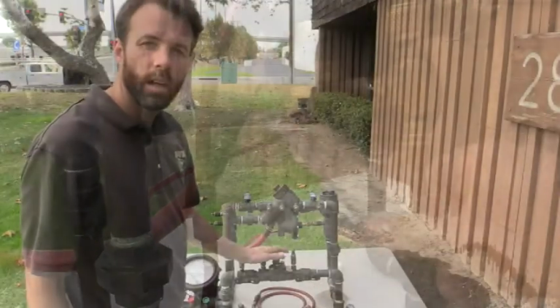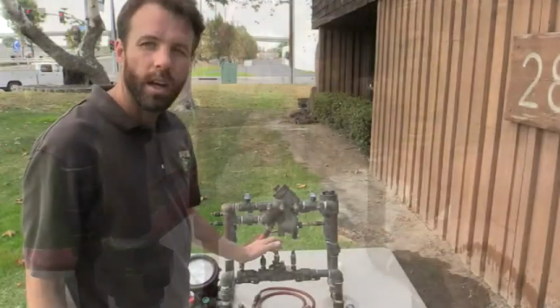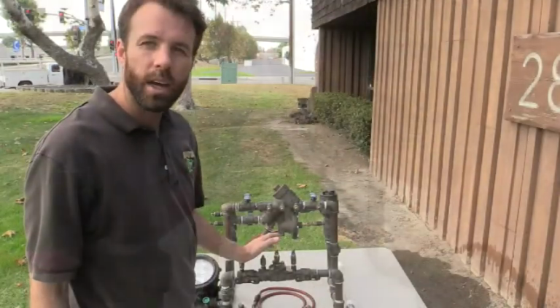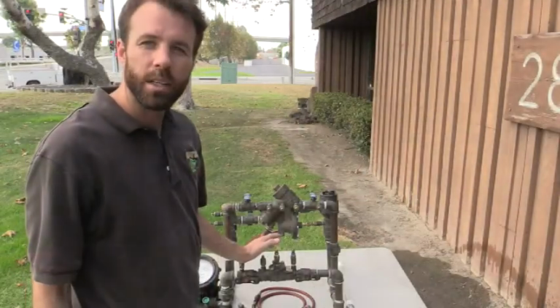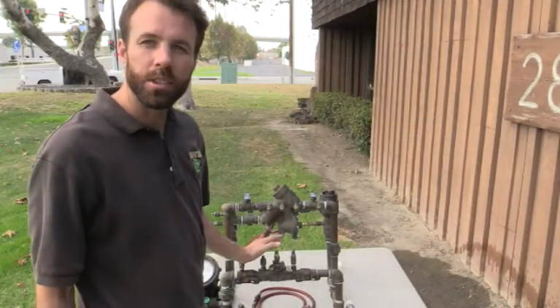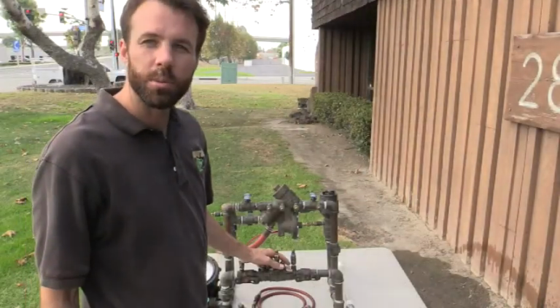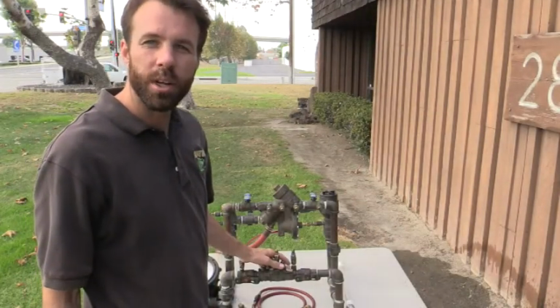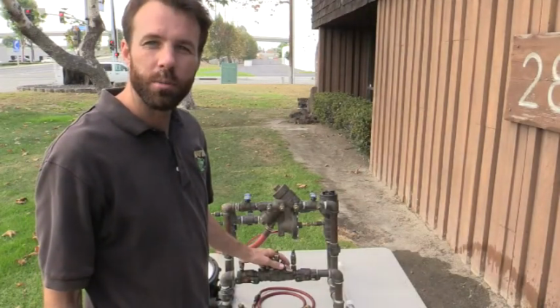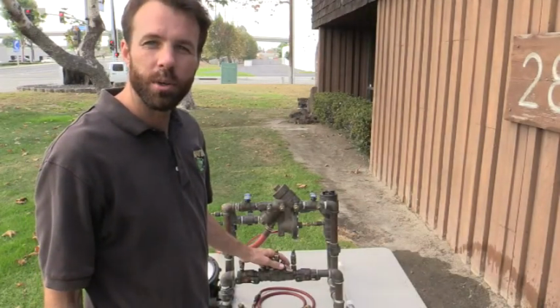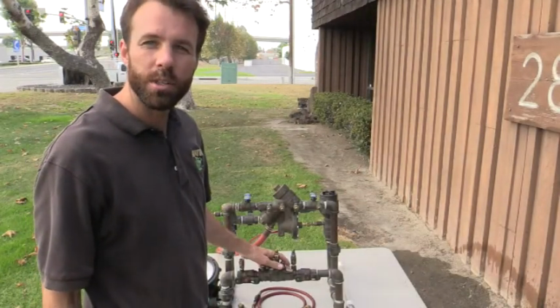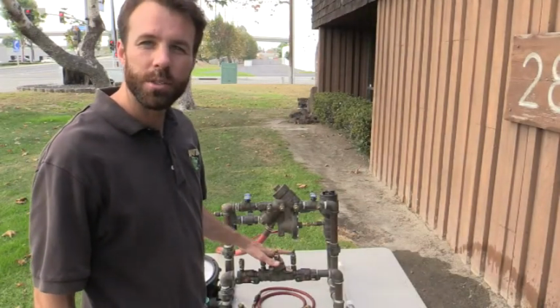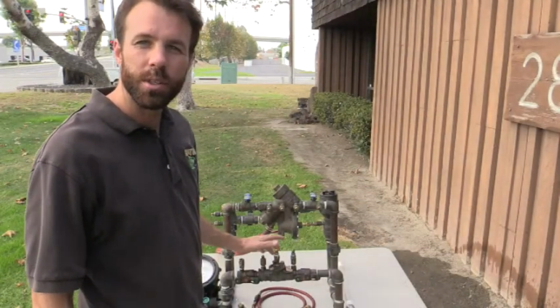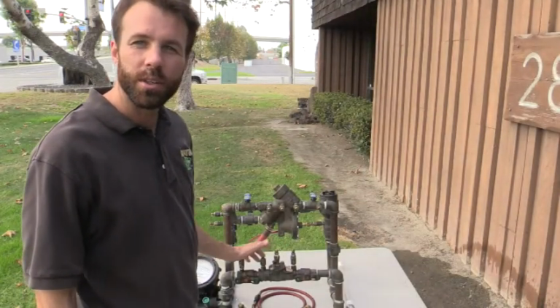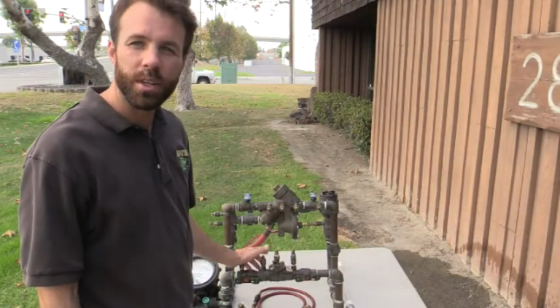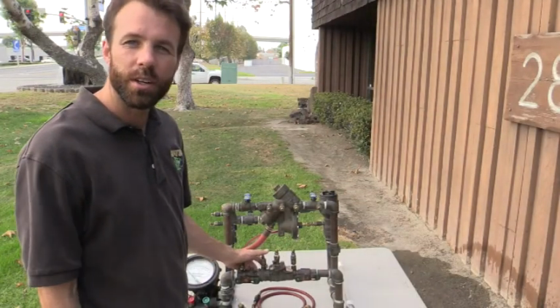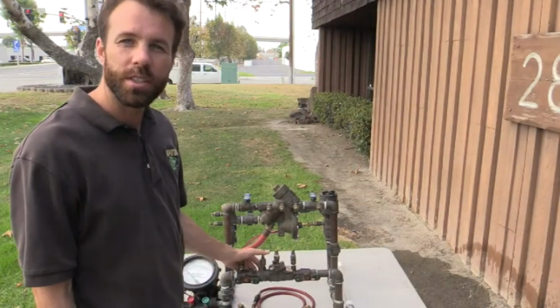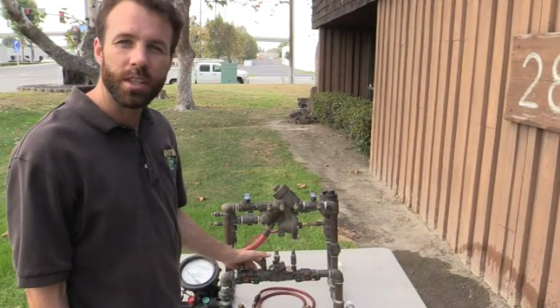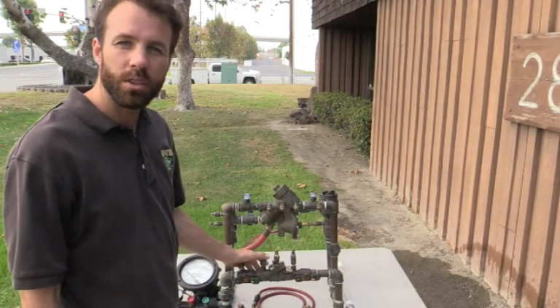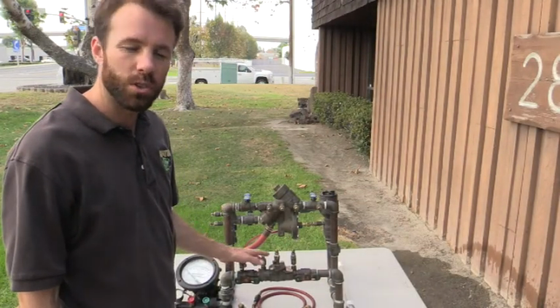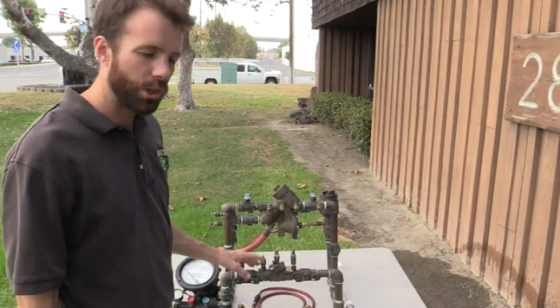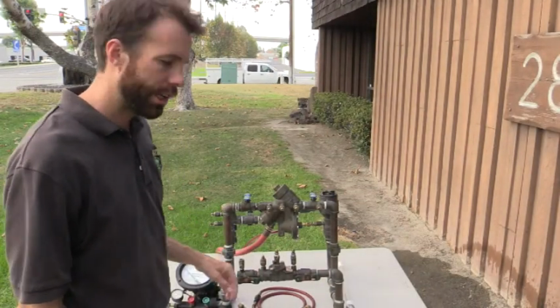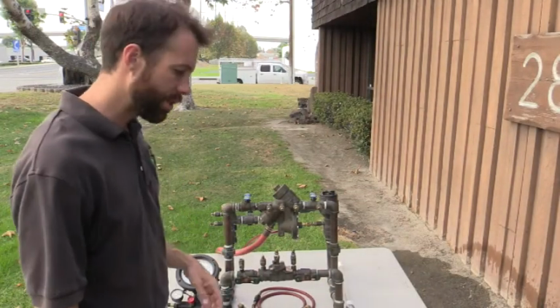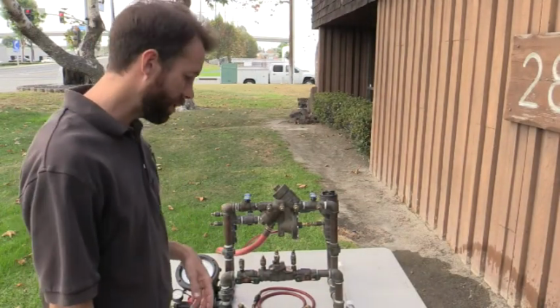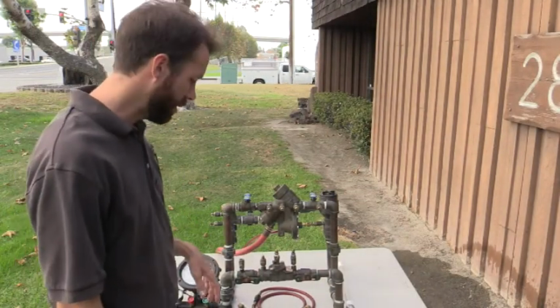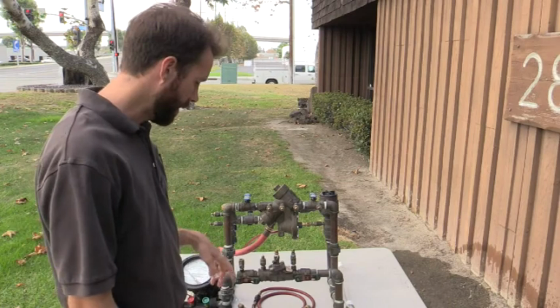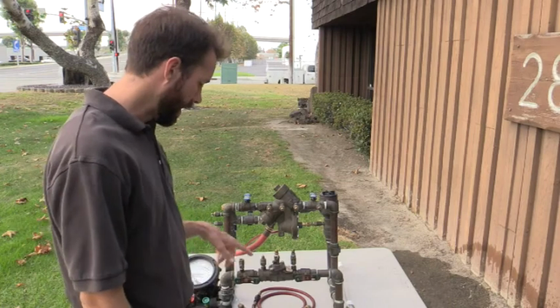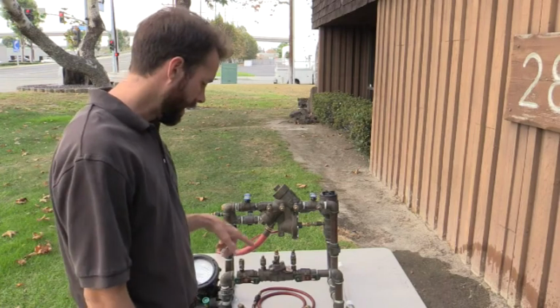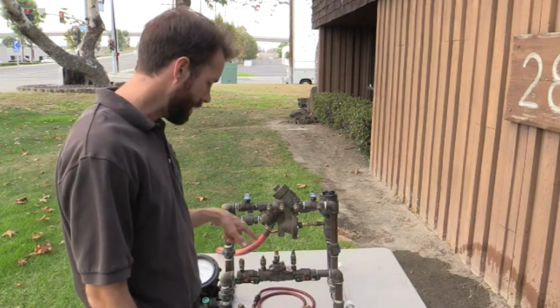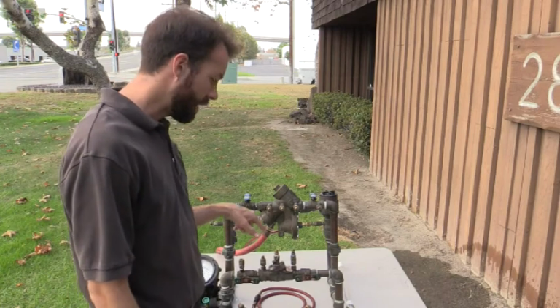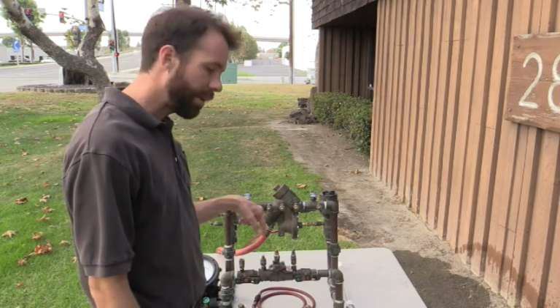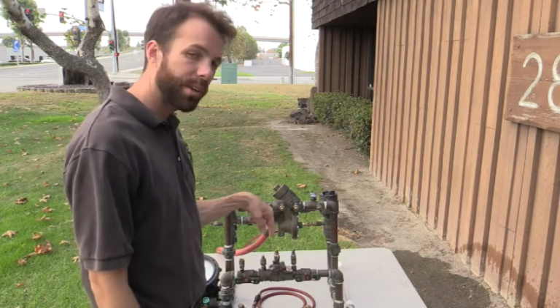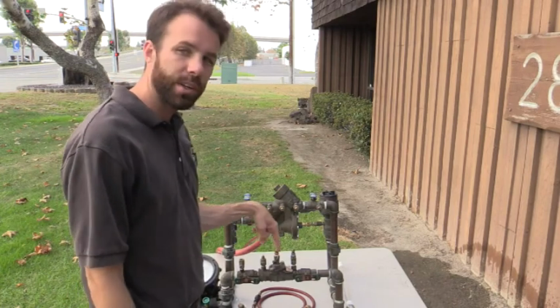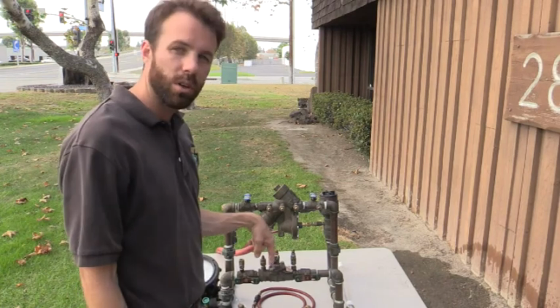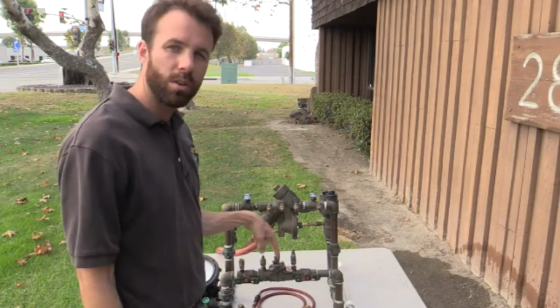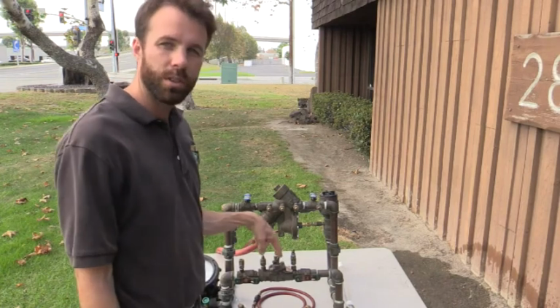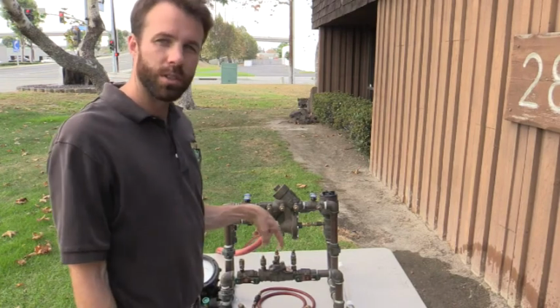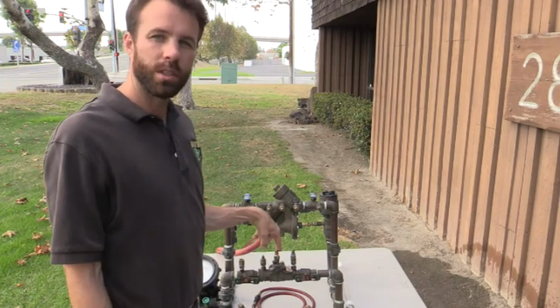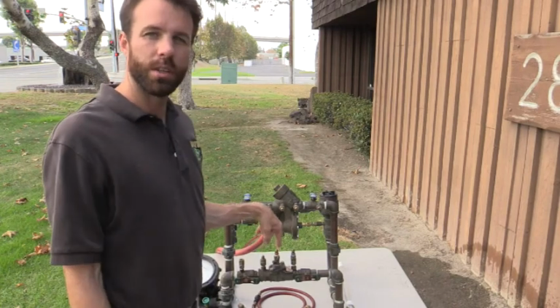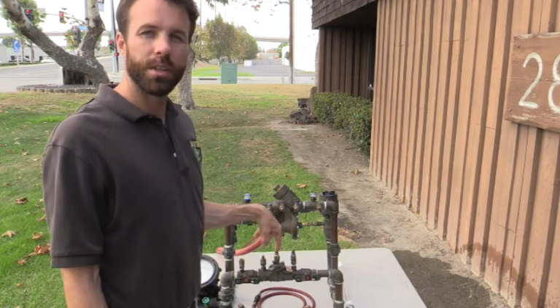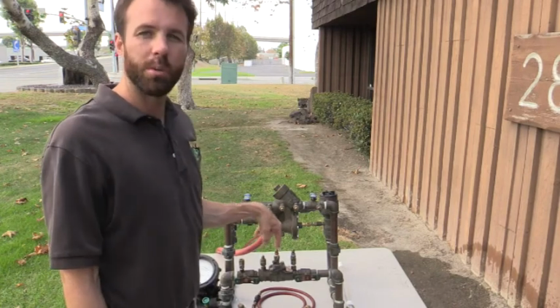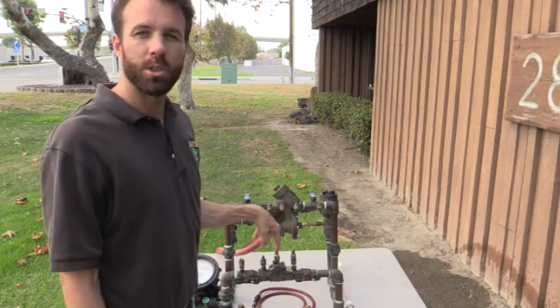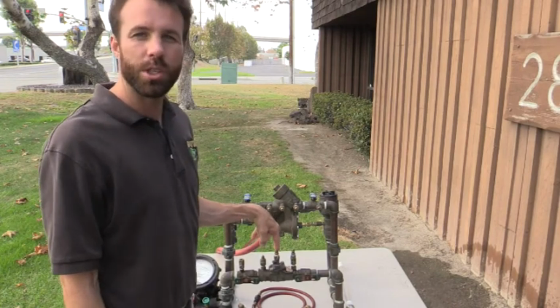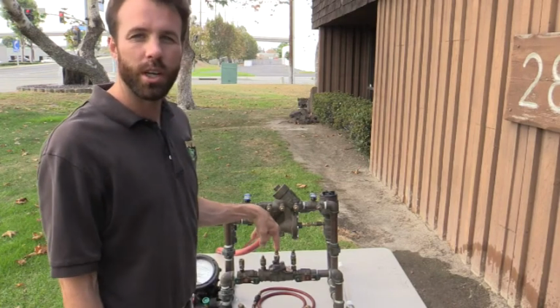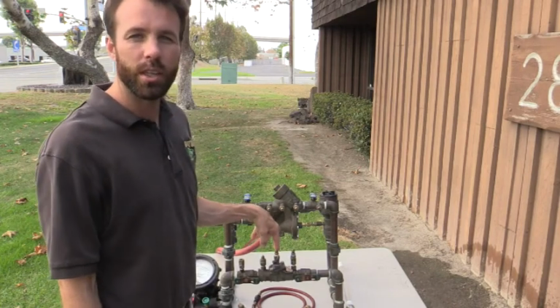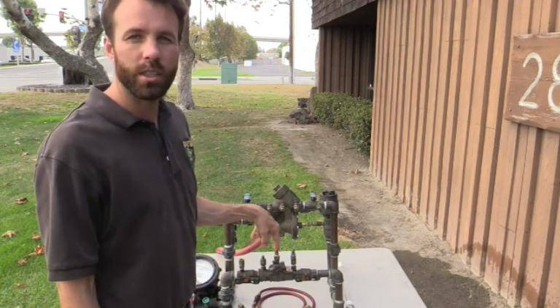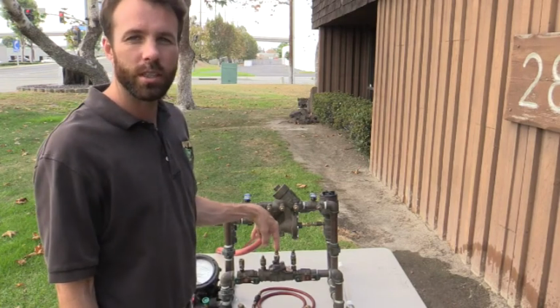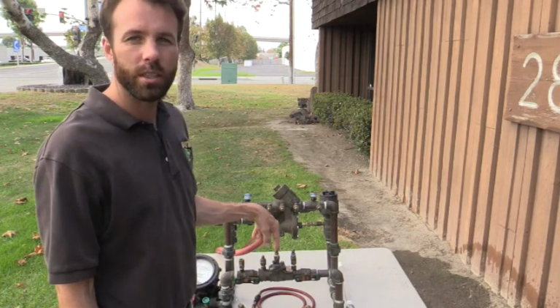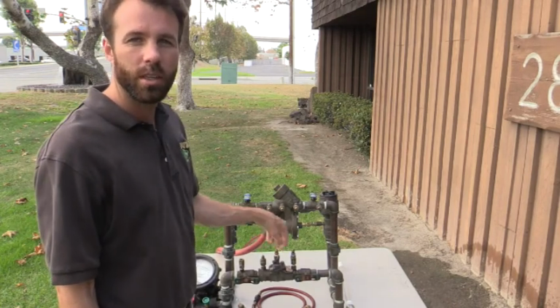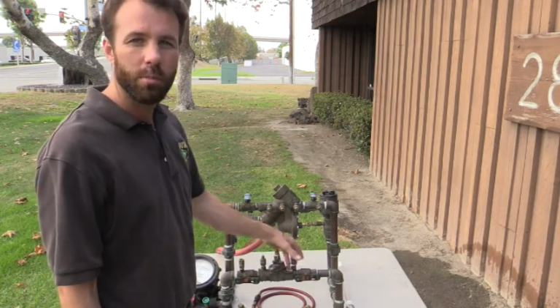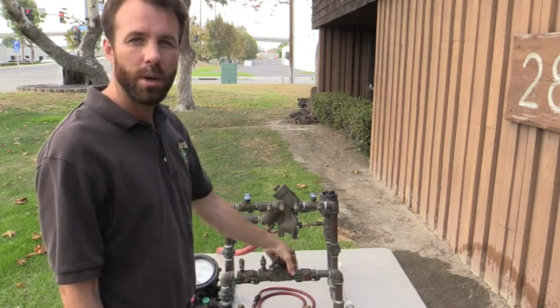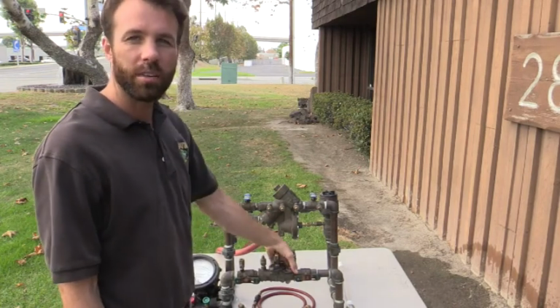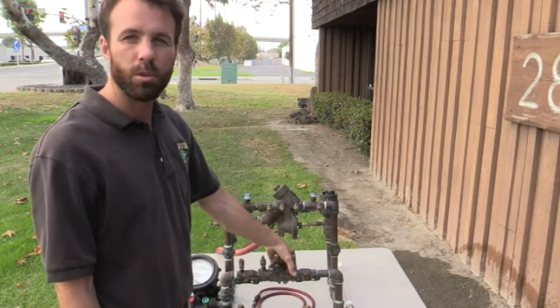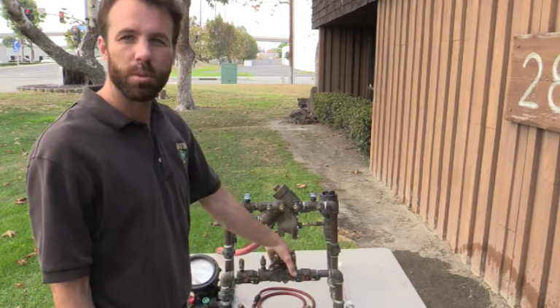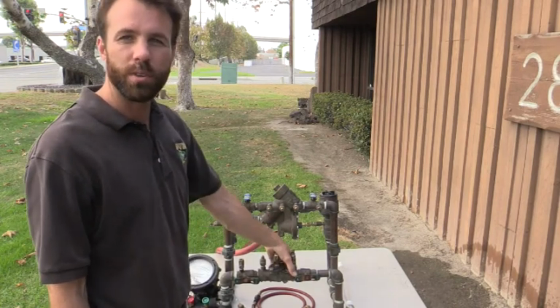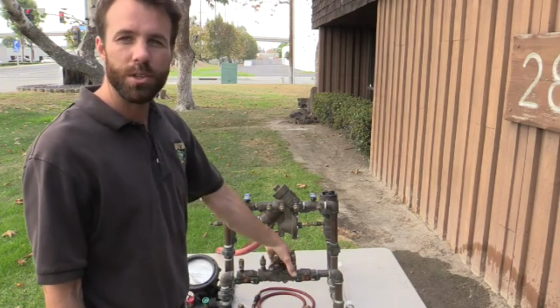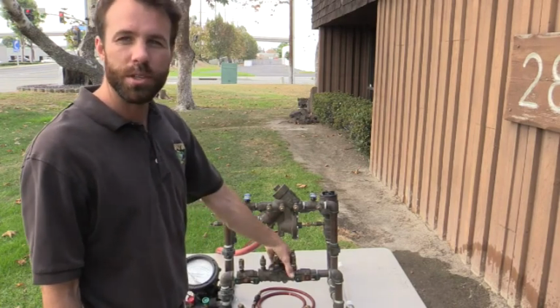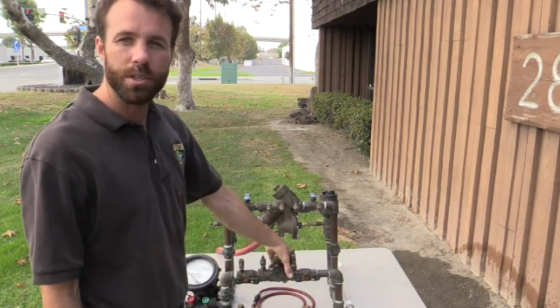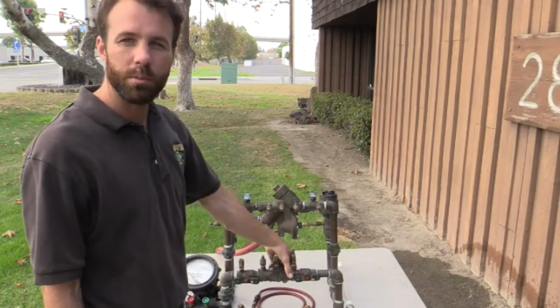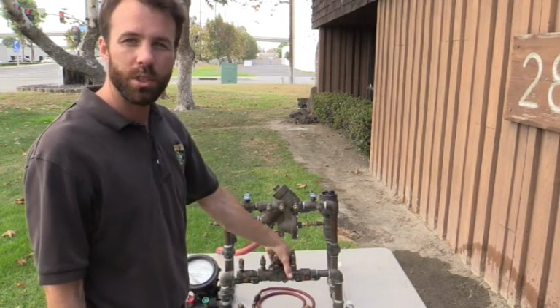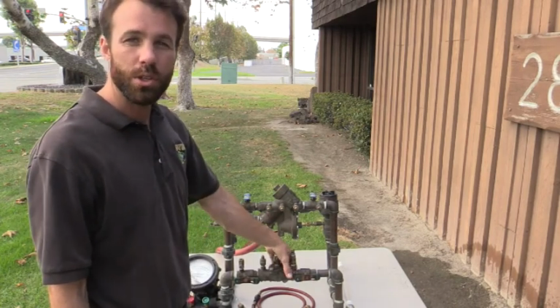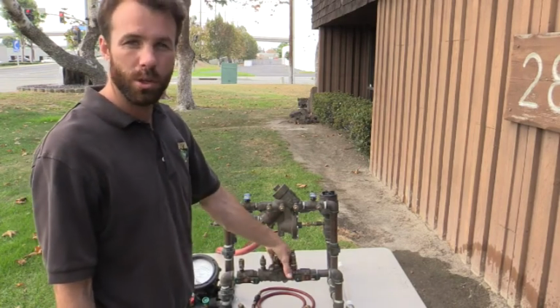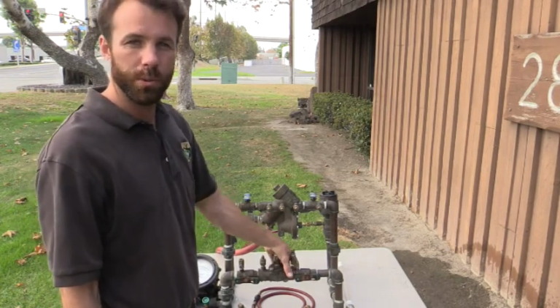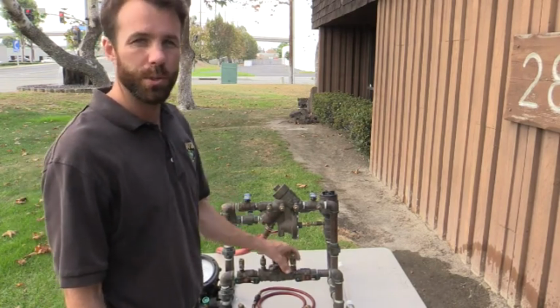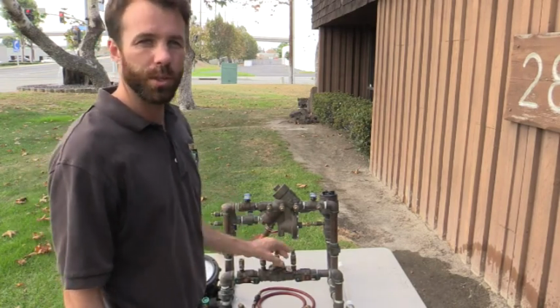Hi, this is Brandon Burgess with Irrigator Technical Training School. Today we're going to go over double-check backflow prevention assembly troubleshooting.